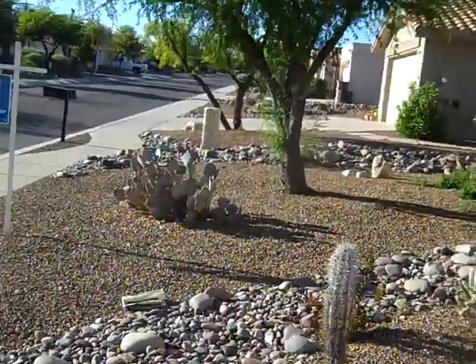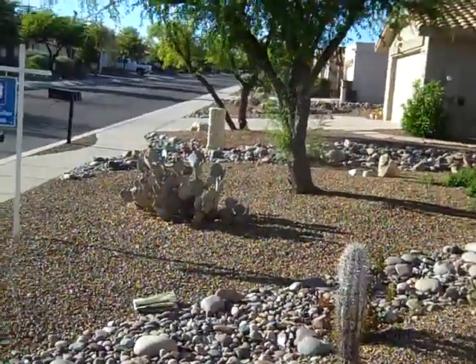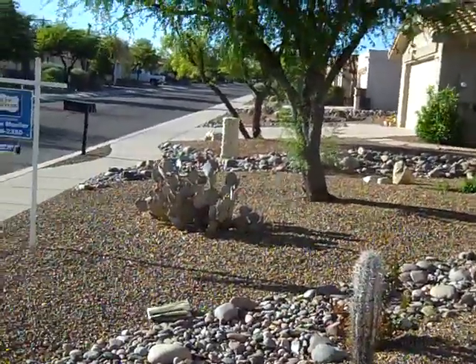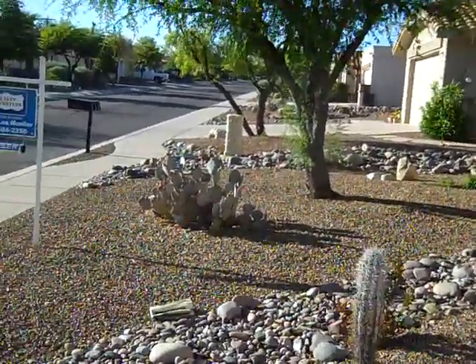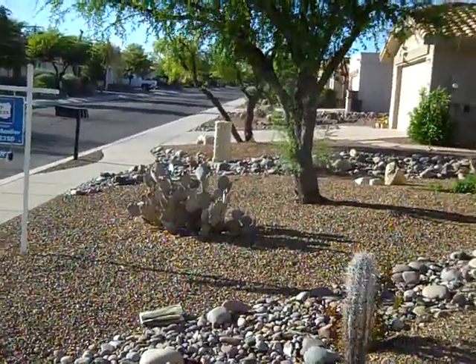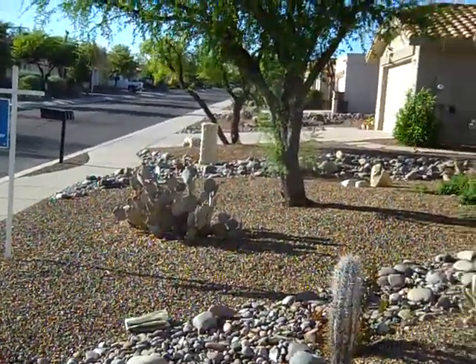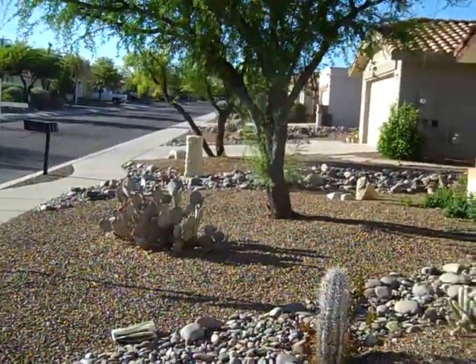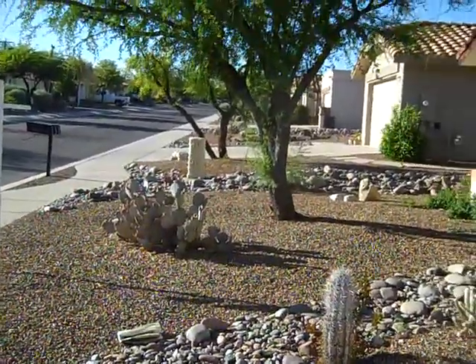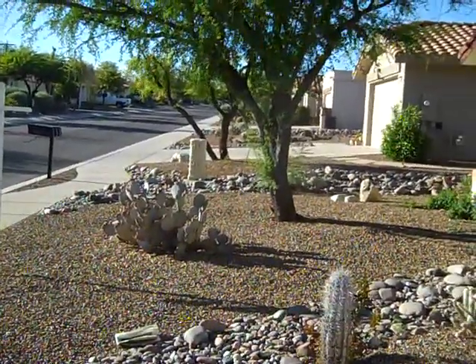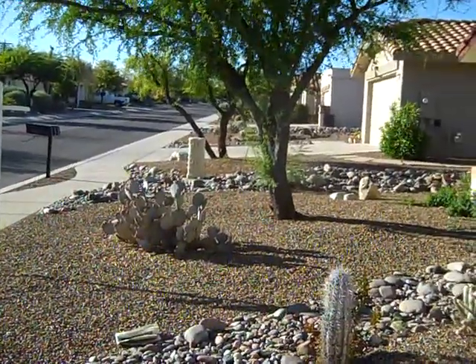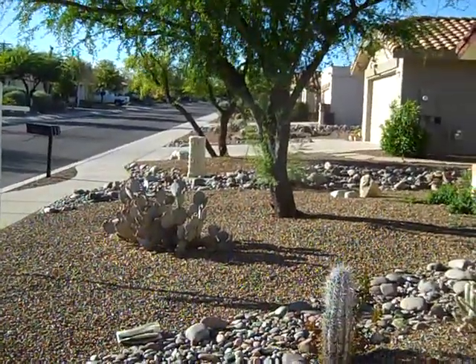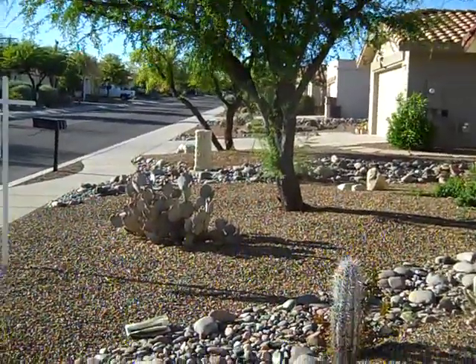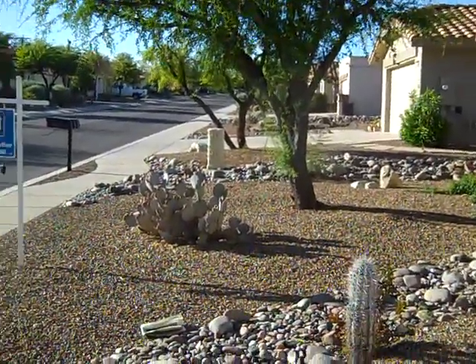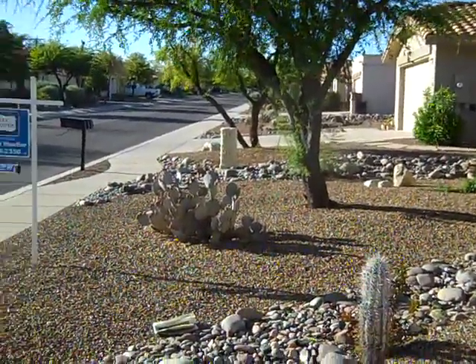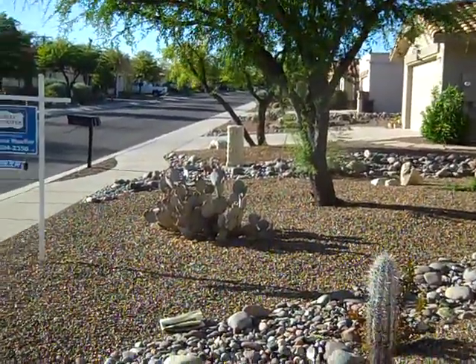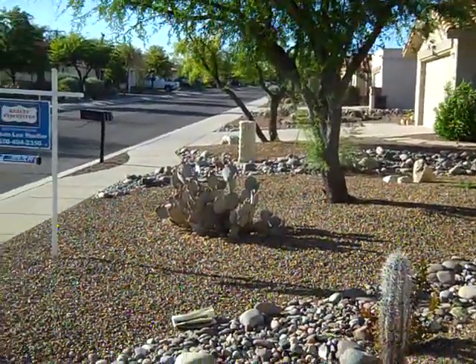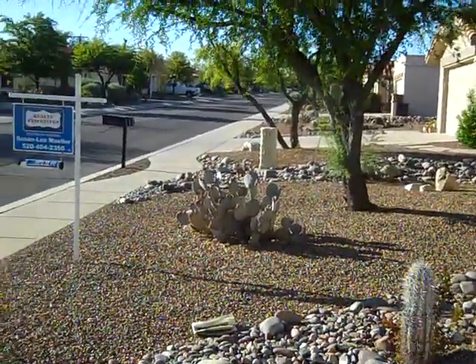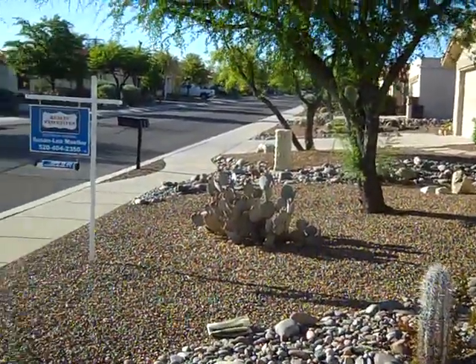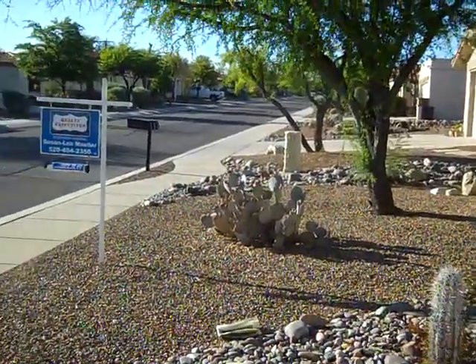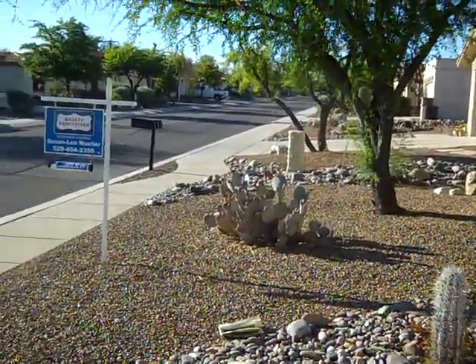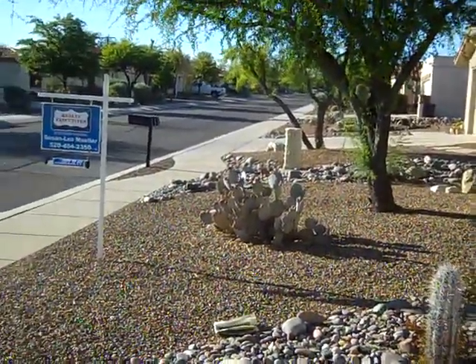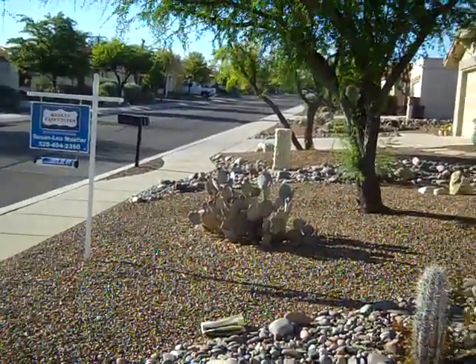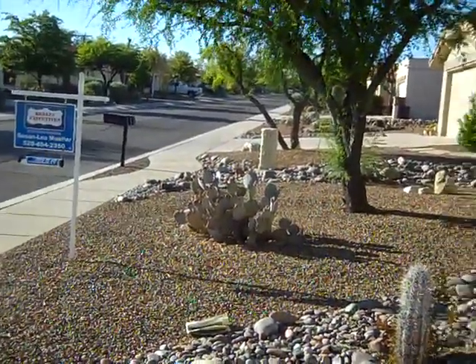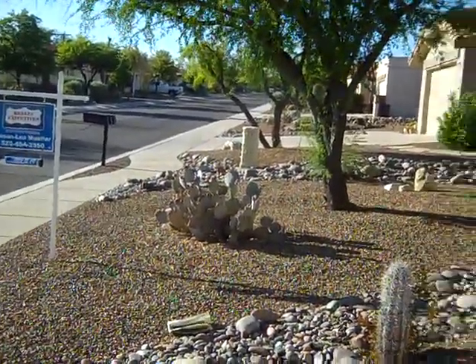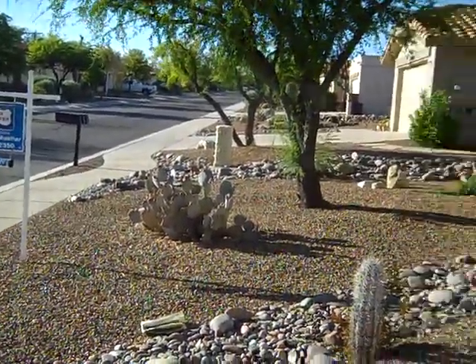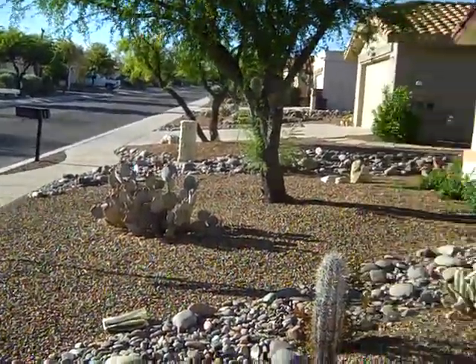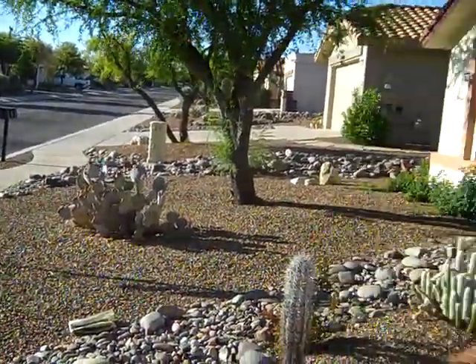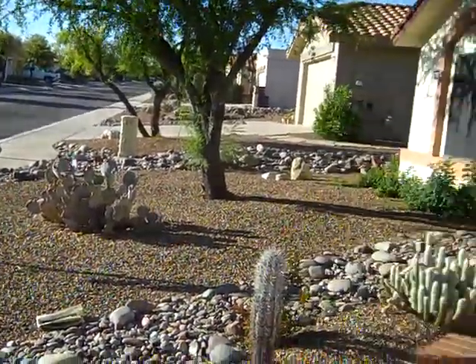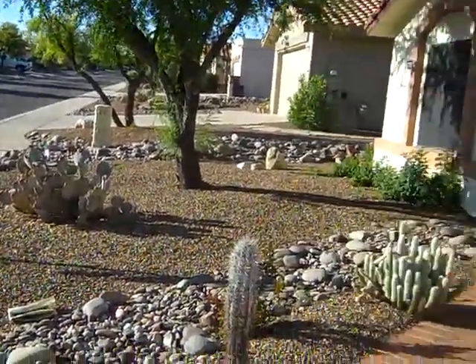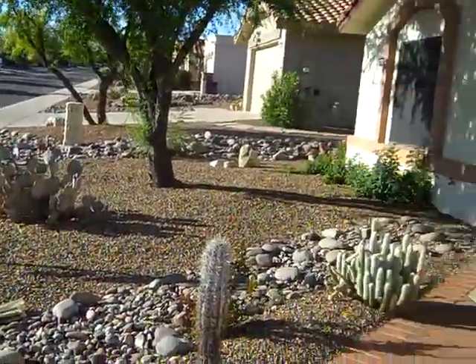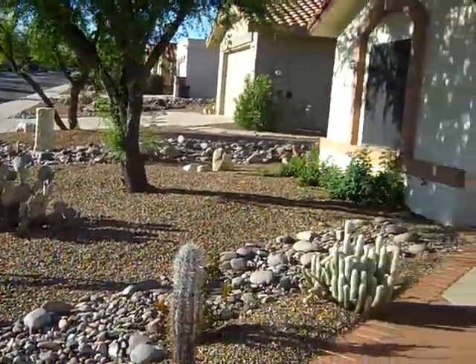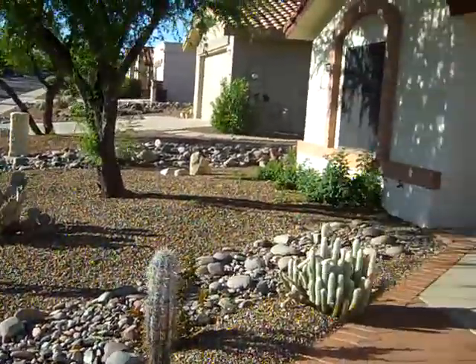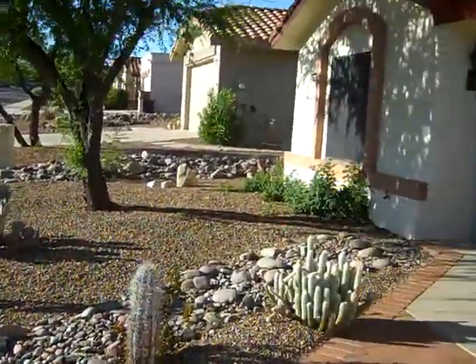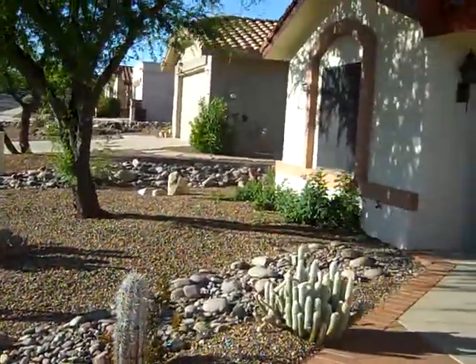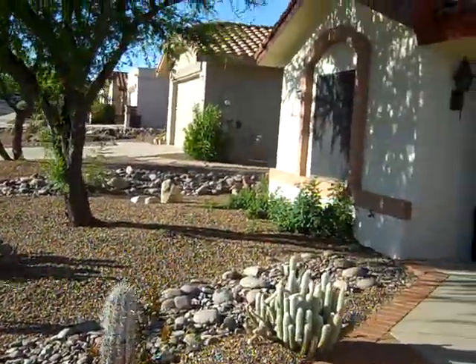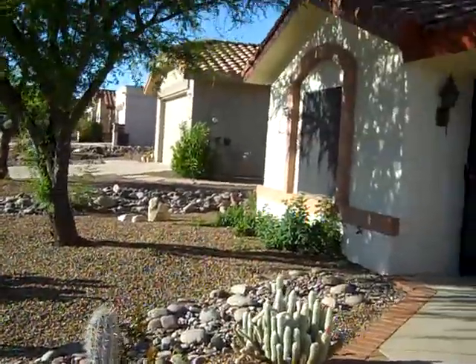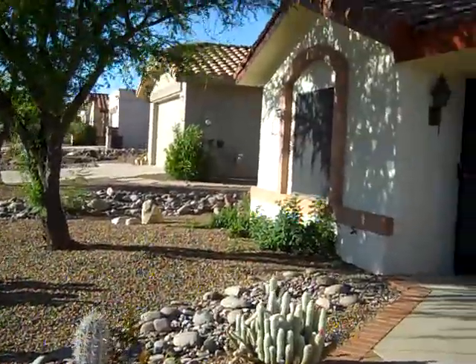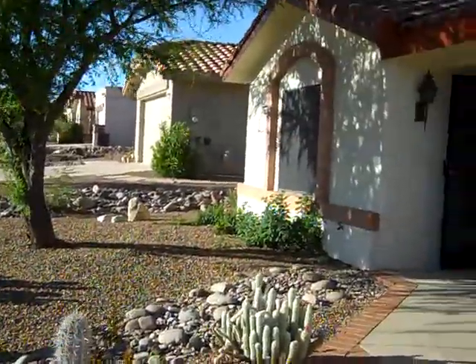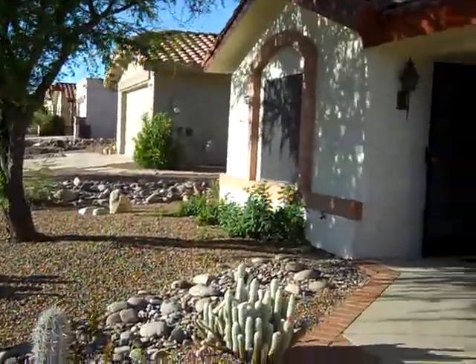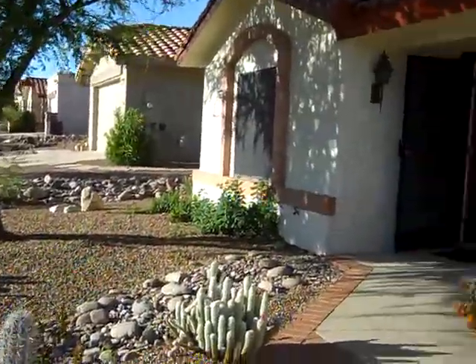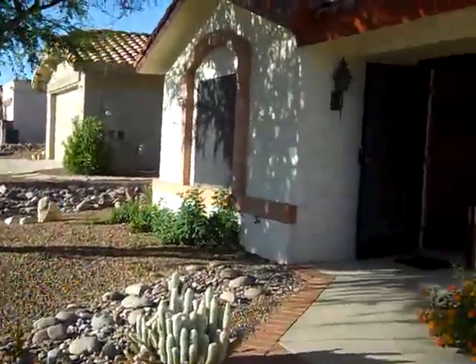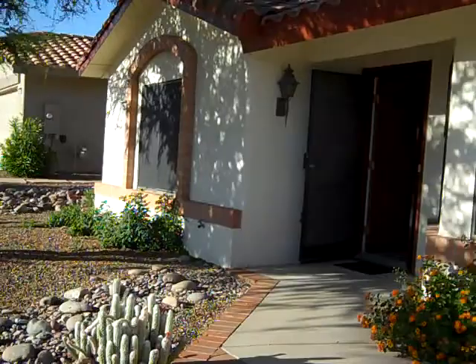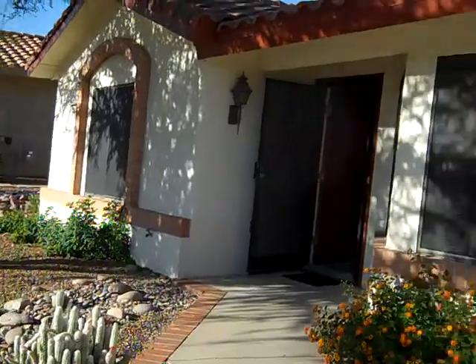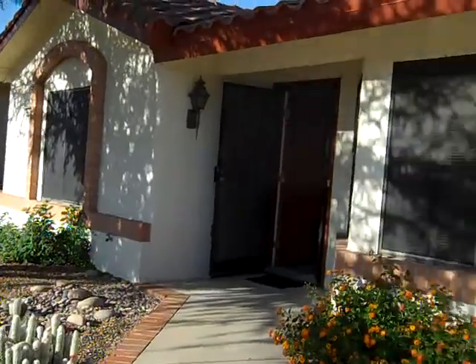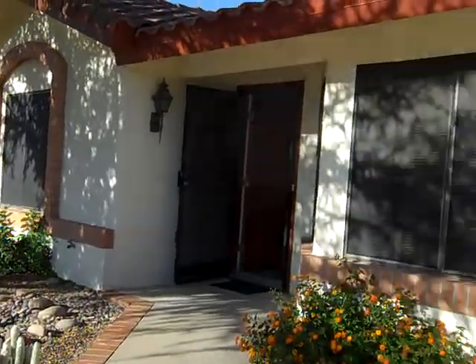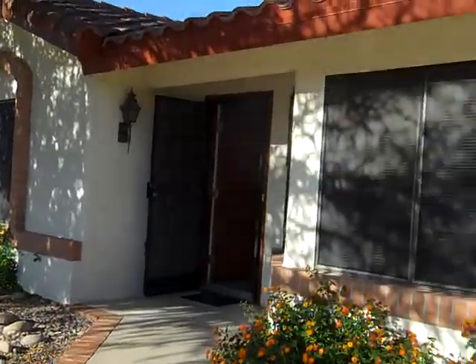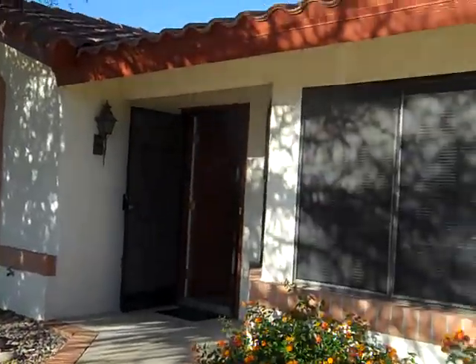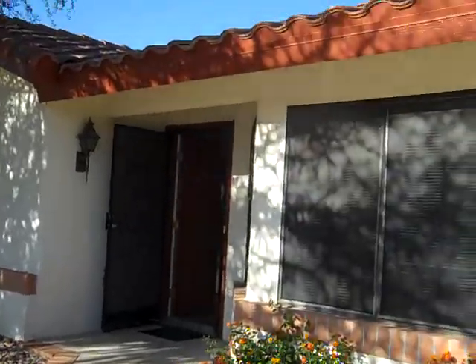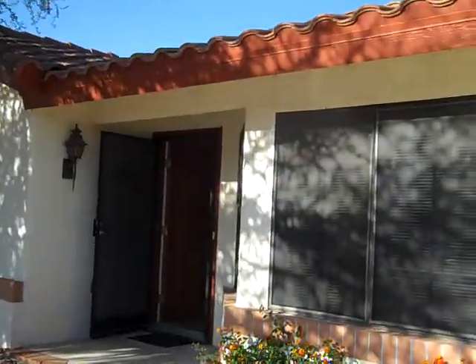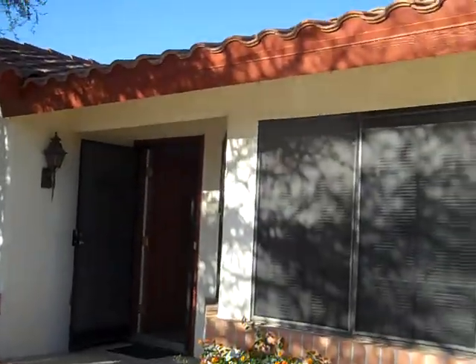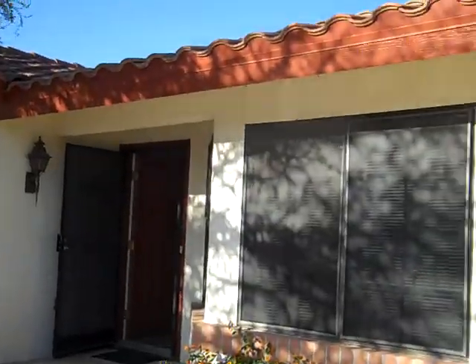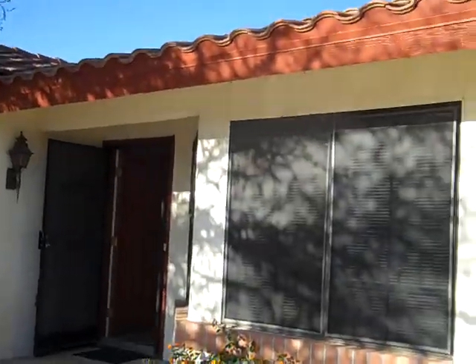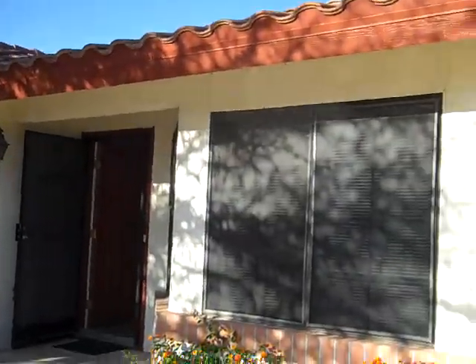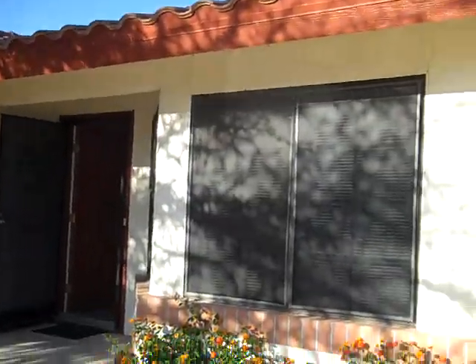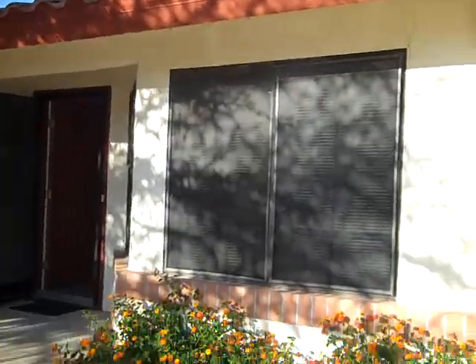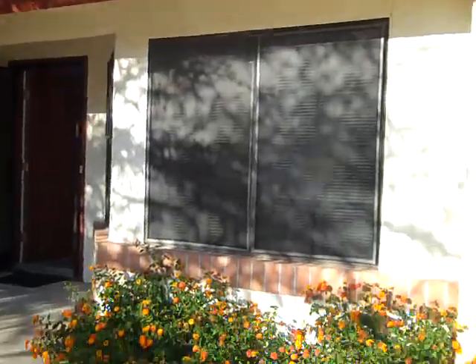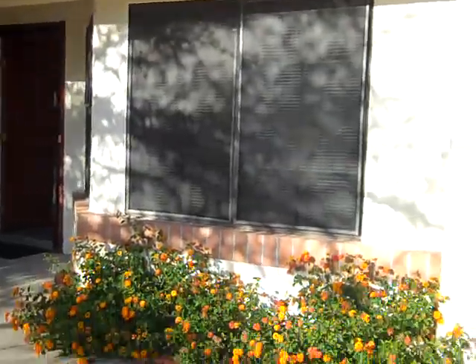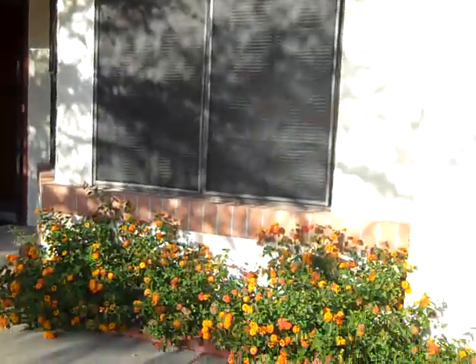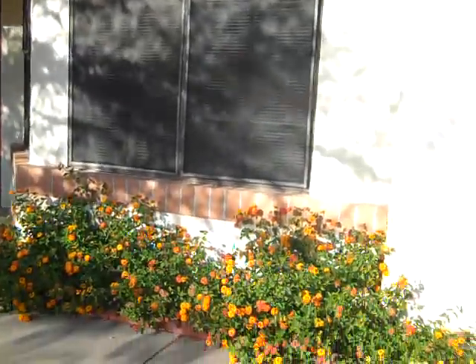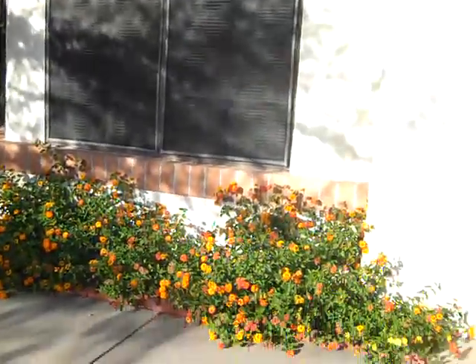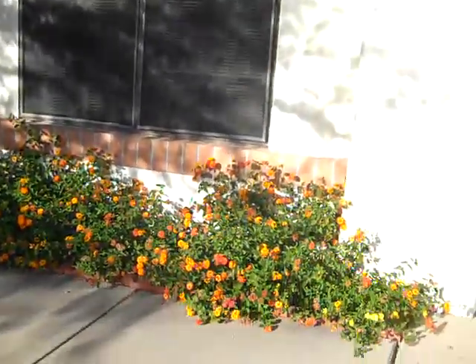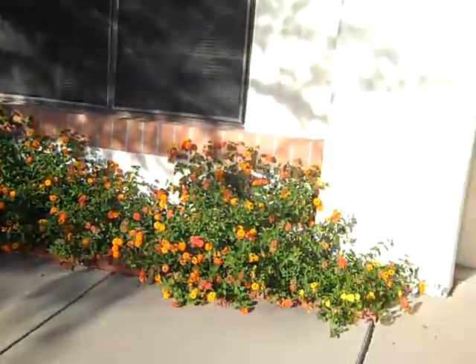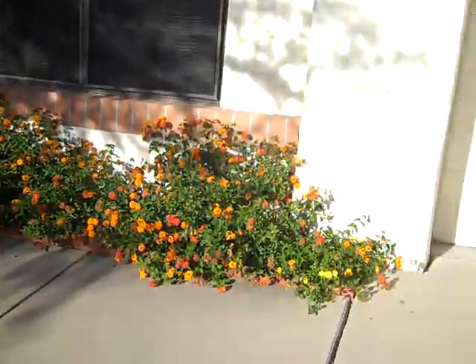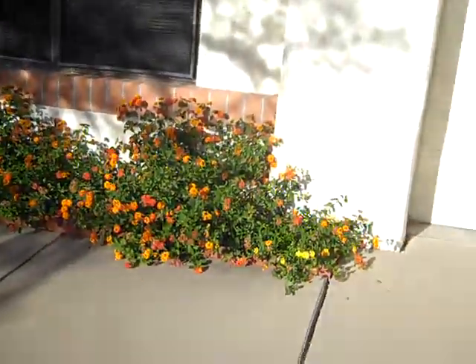Okay, Lorraine, here I am again, back at the house. And here's the outside. Just going to walk up to the front.